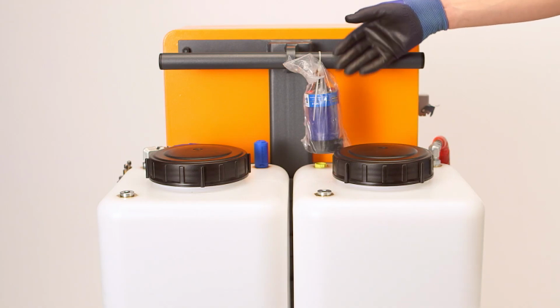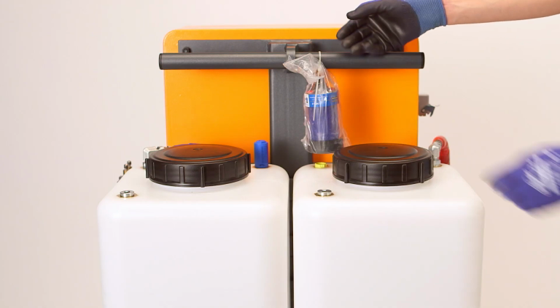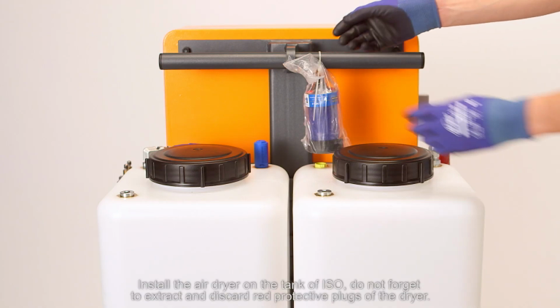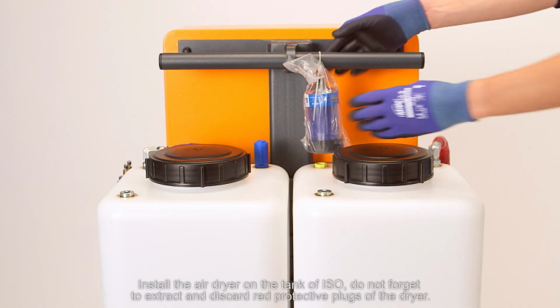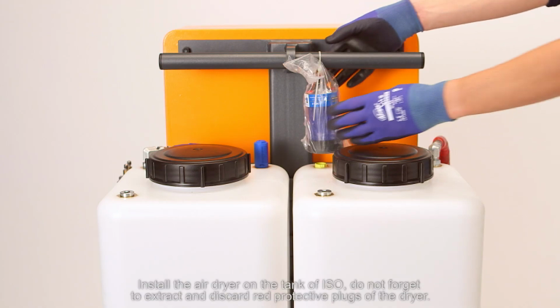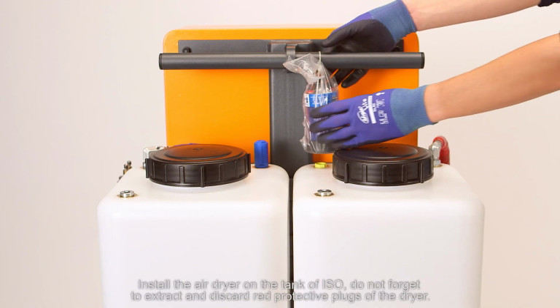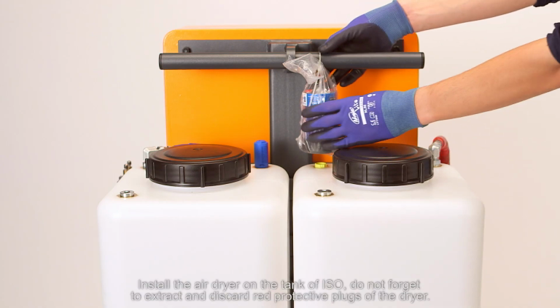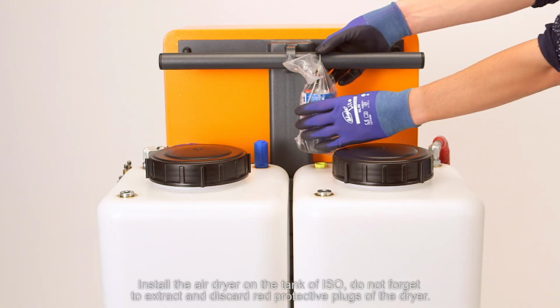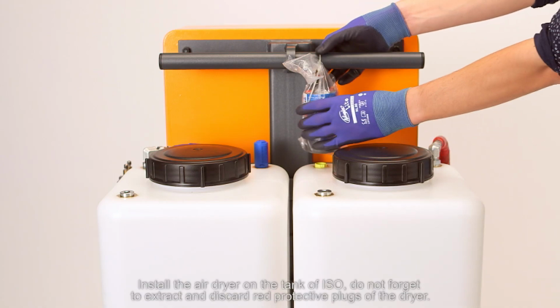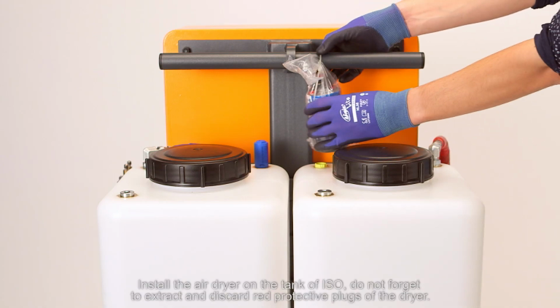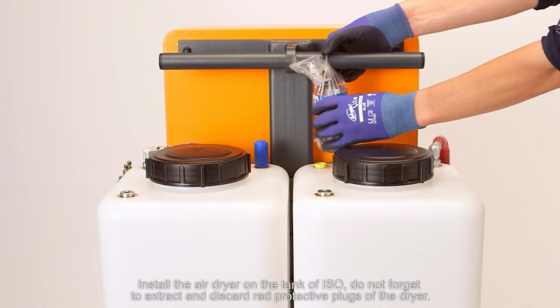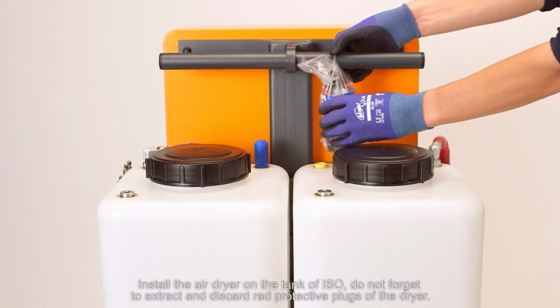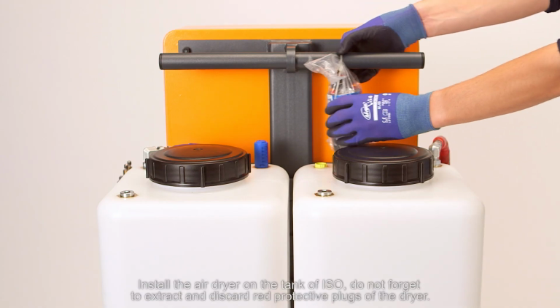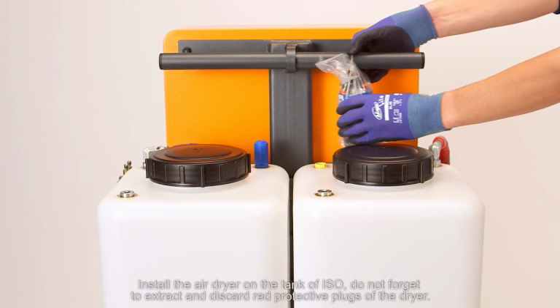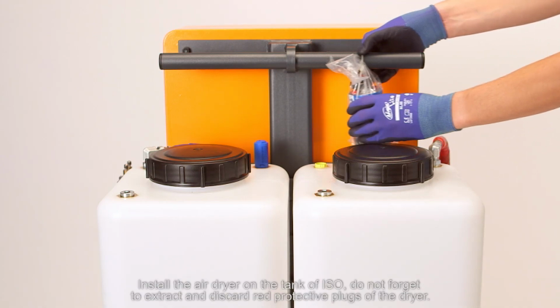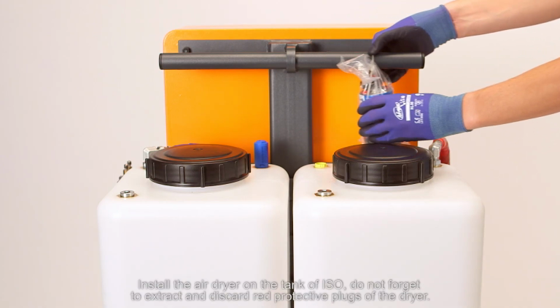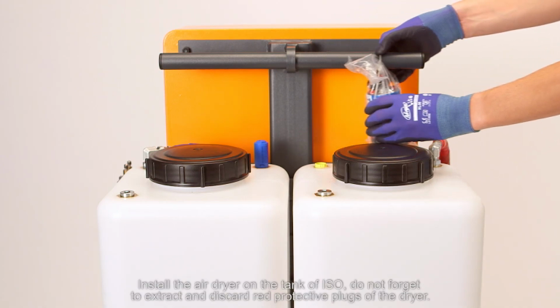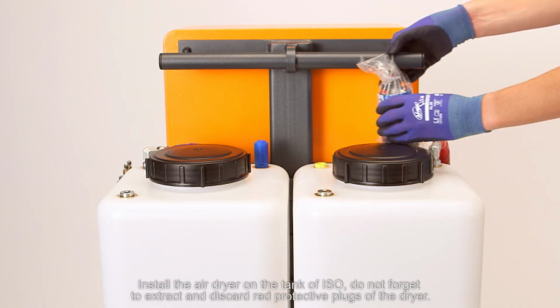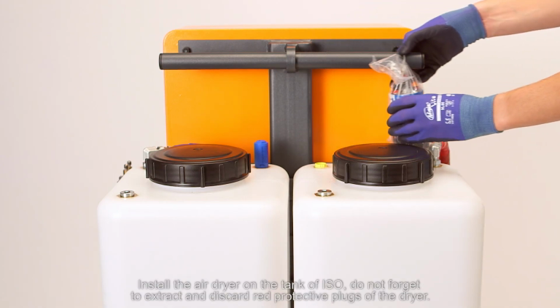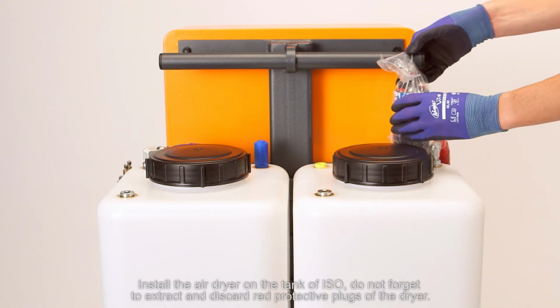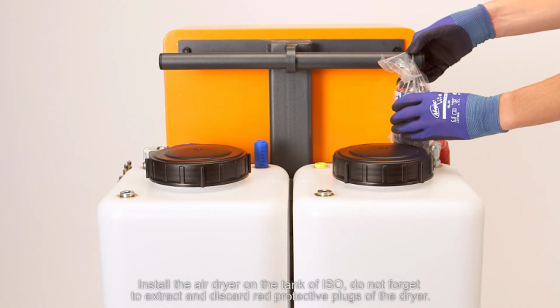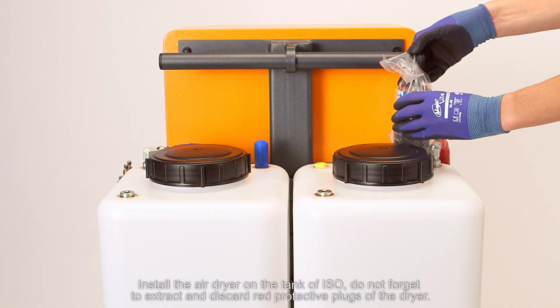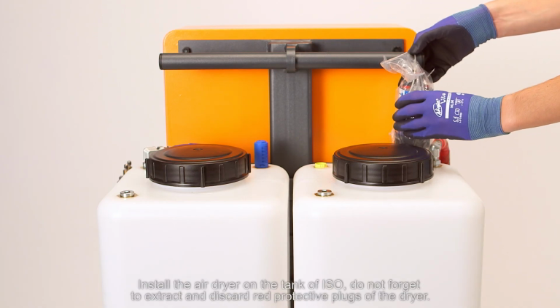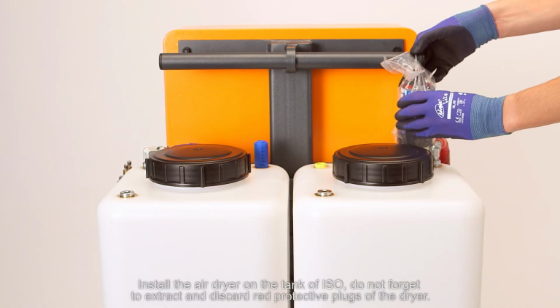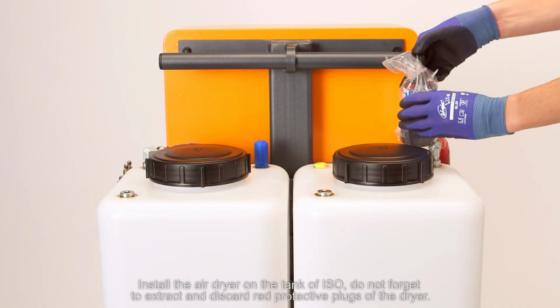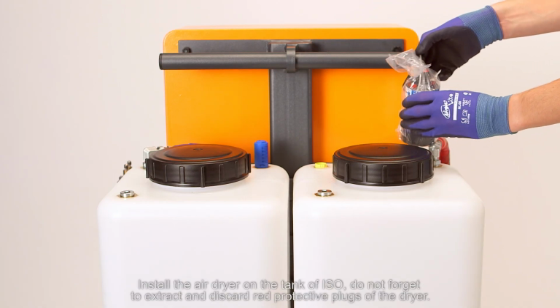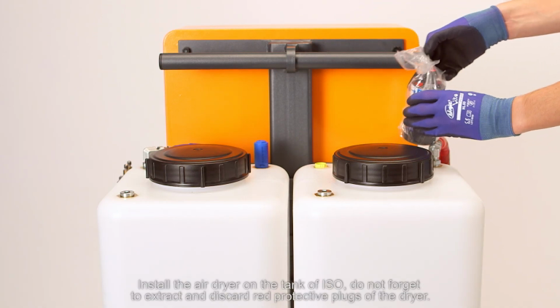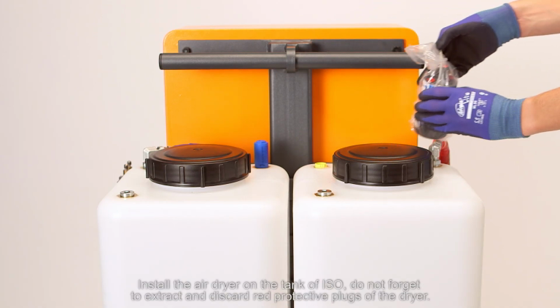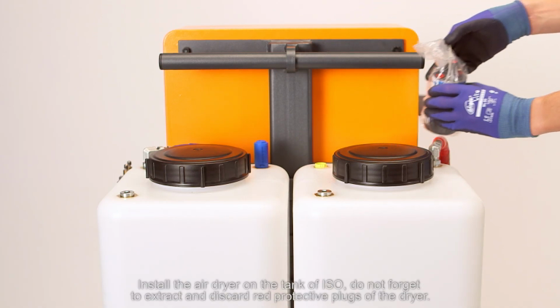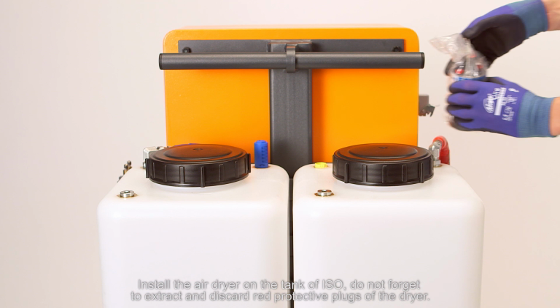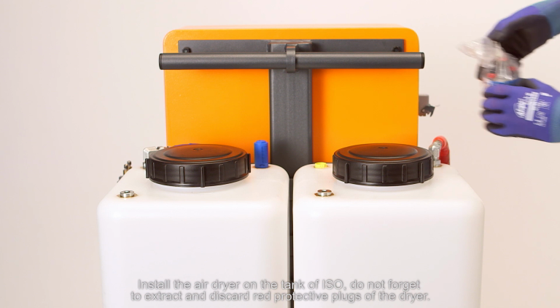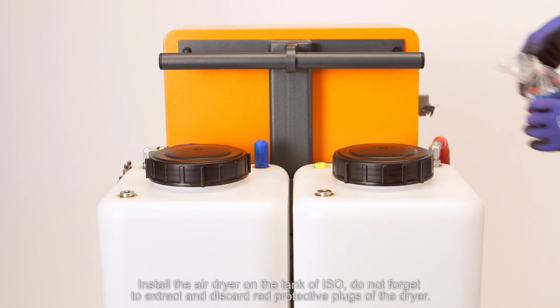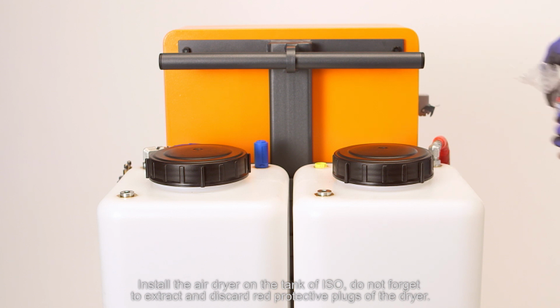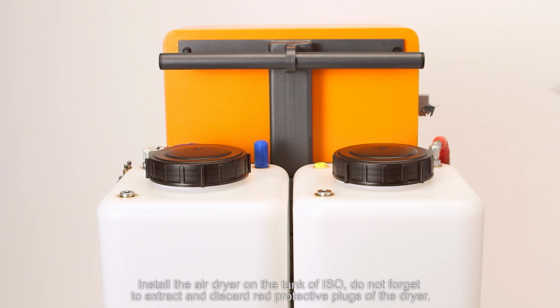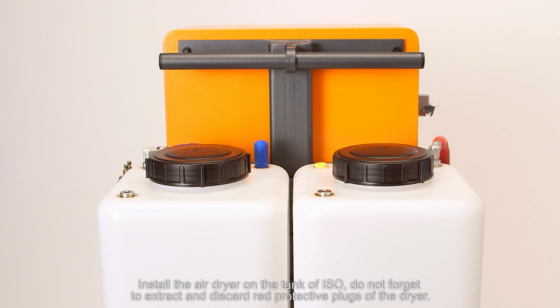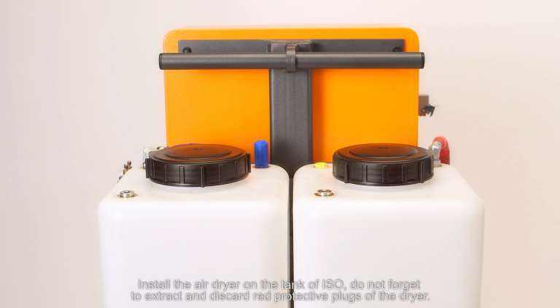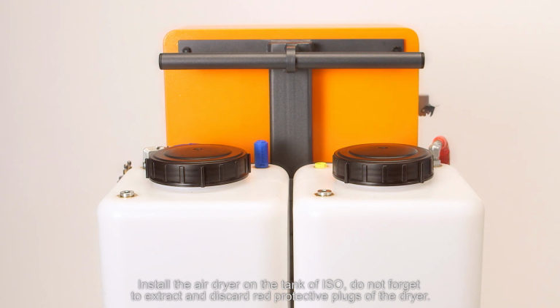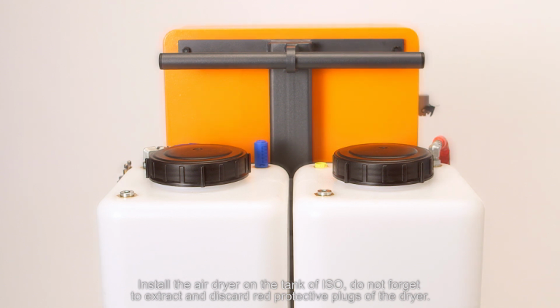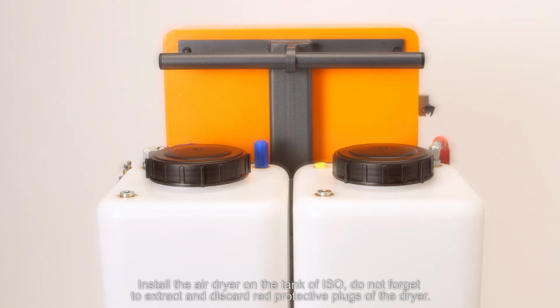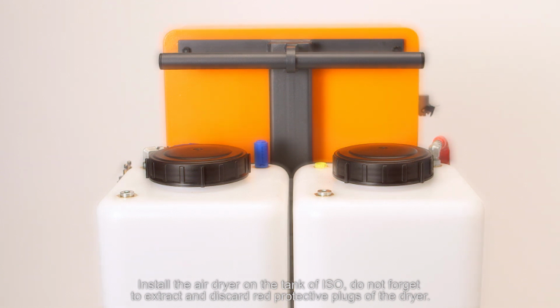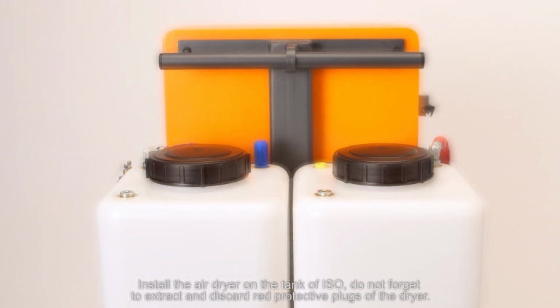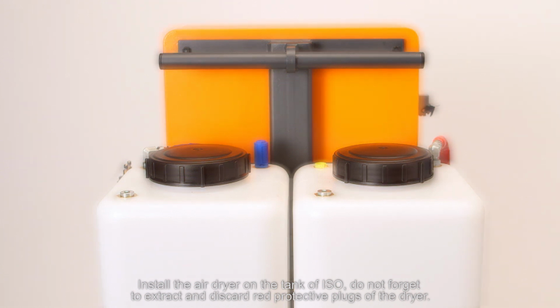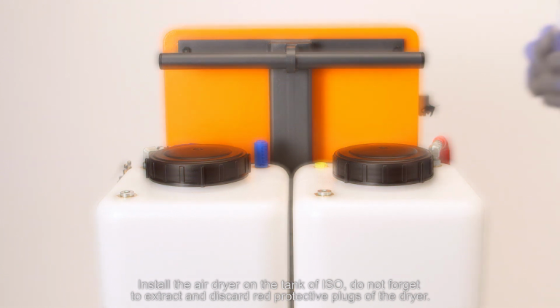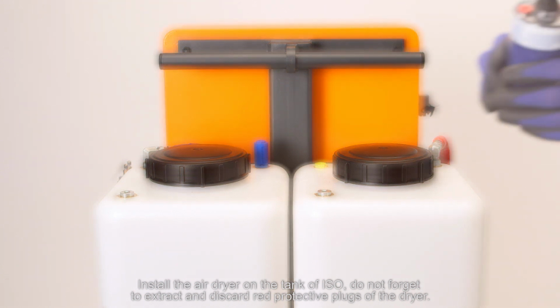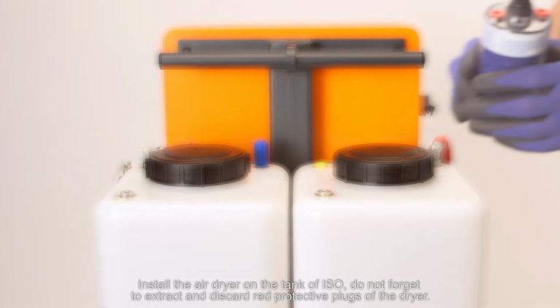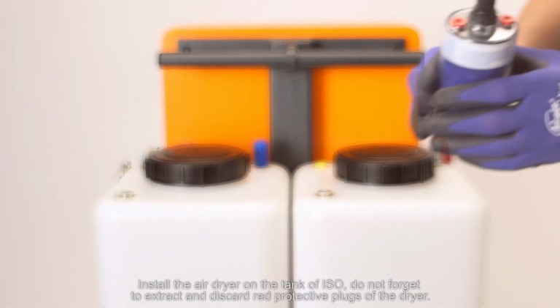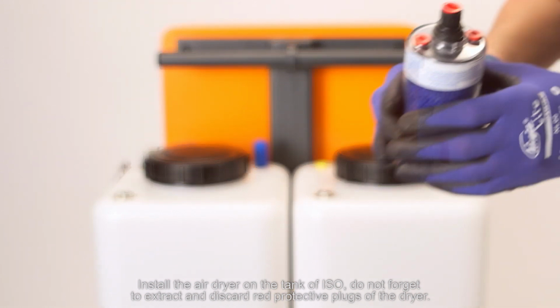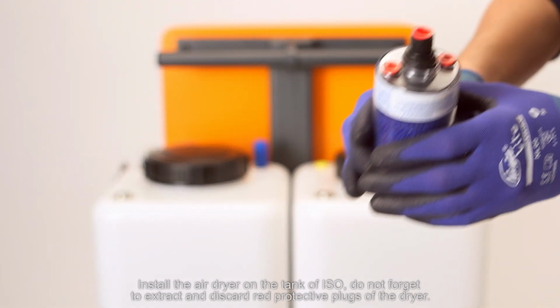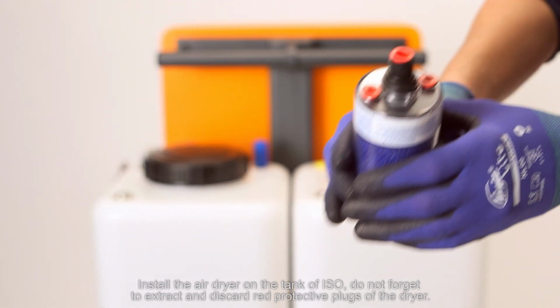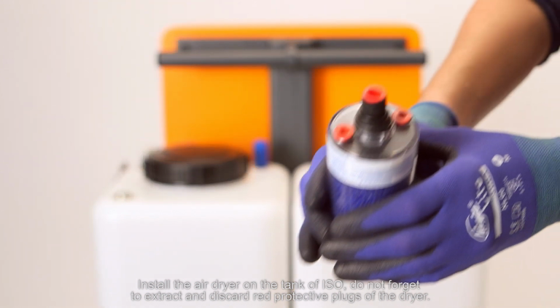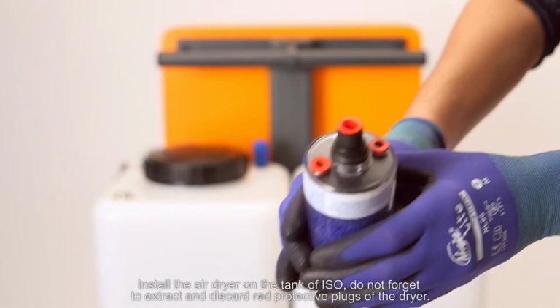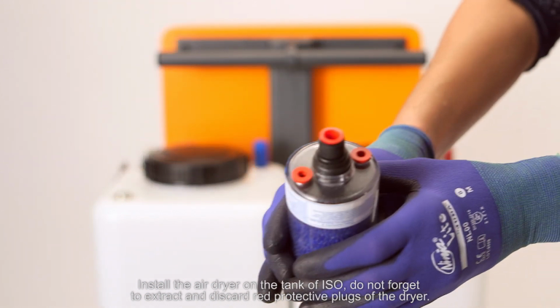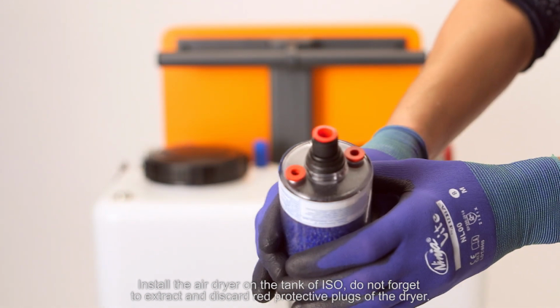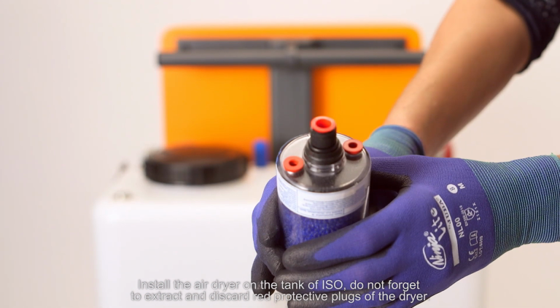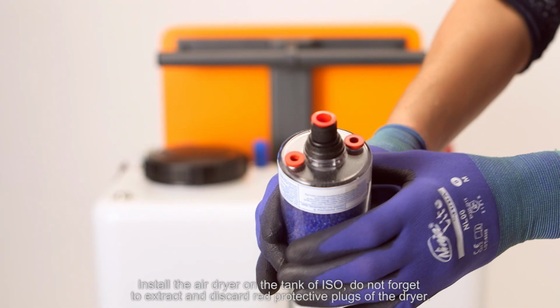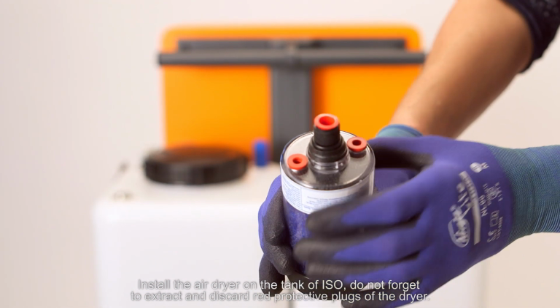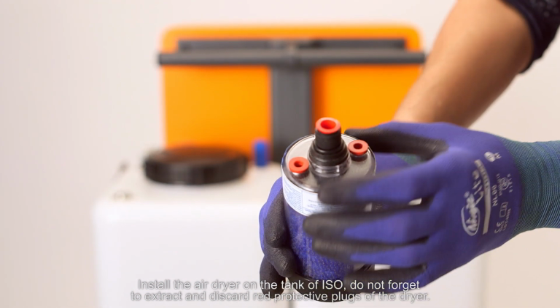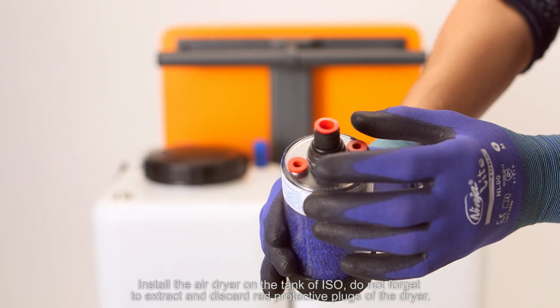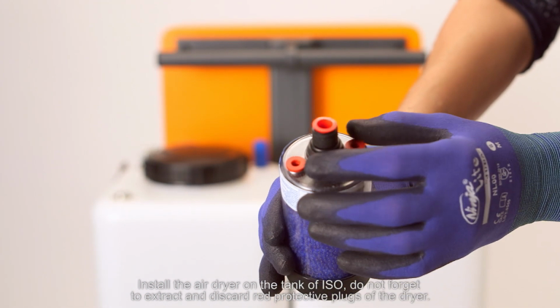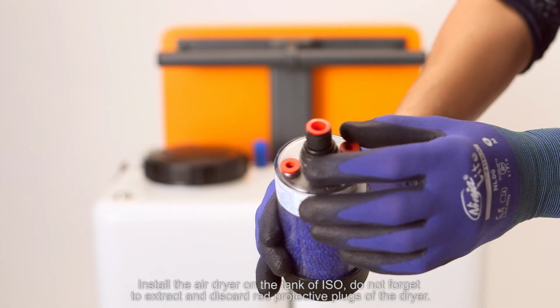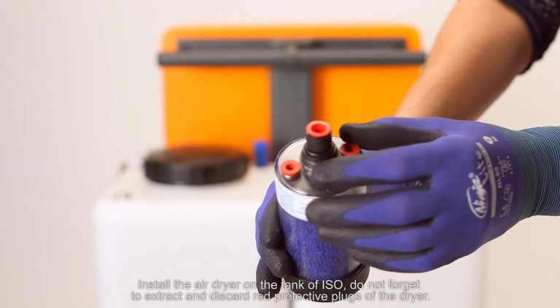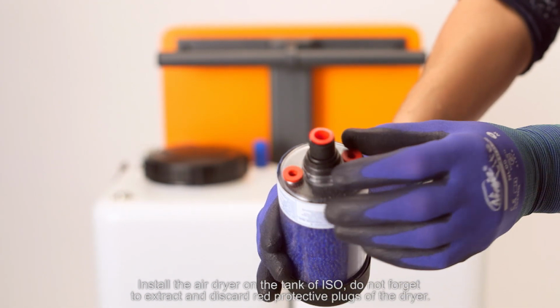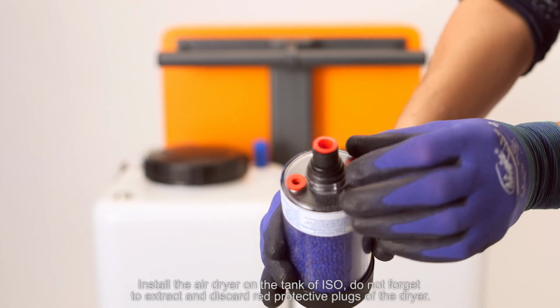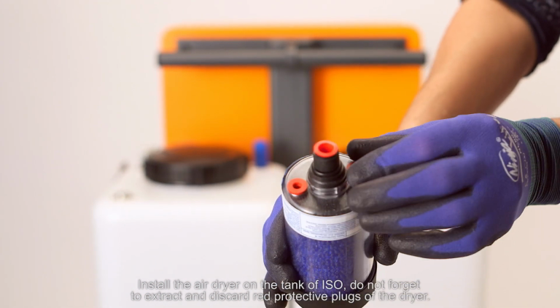Install the air dryer on the tank of ISO. Do not forget to extract and discard the red protective plugs of the dryer.